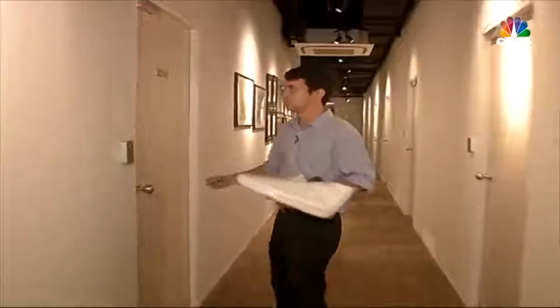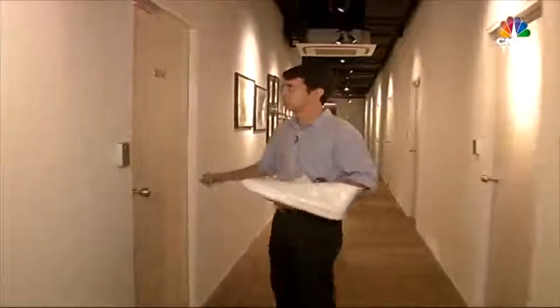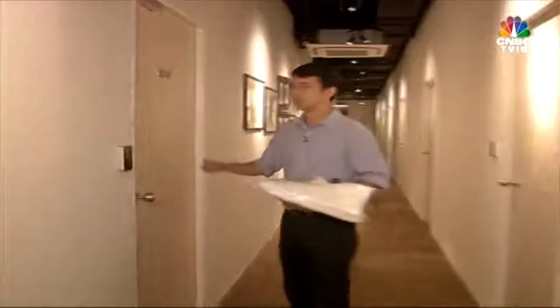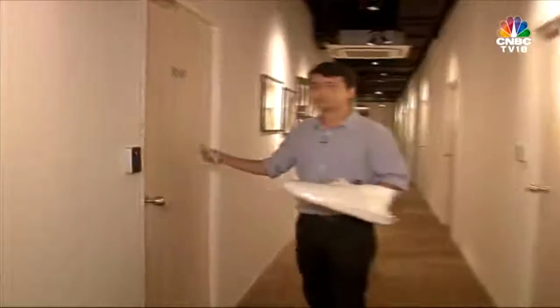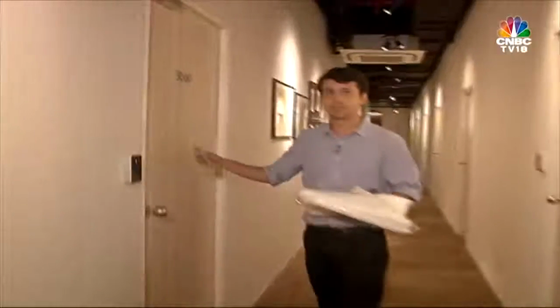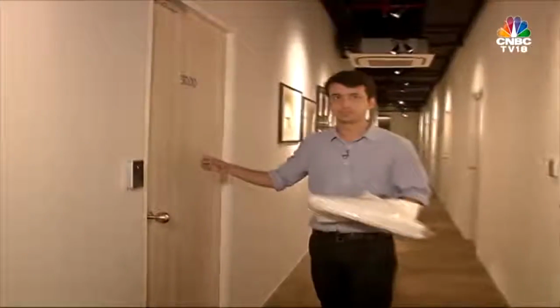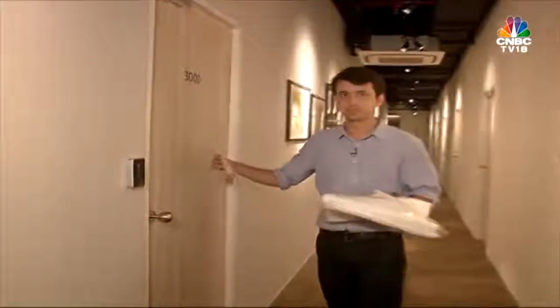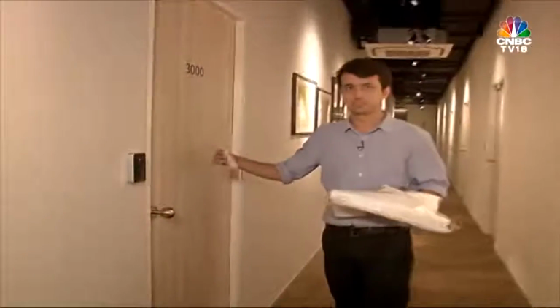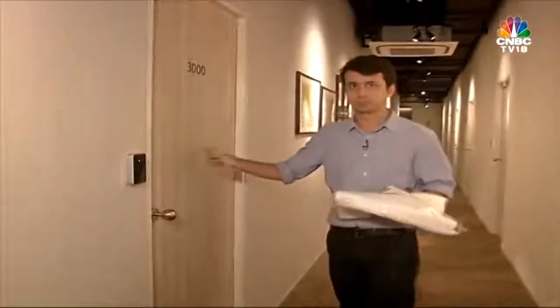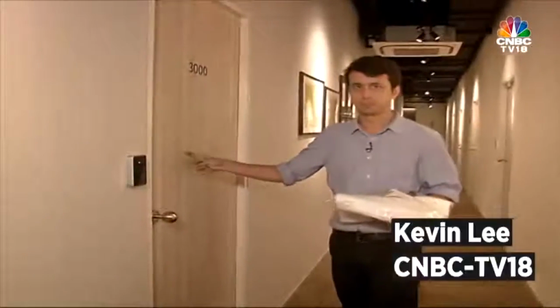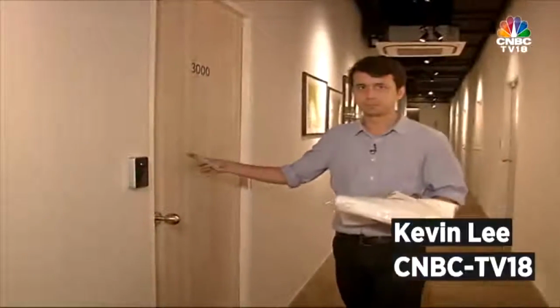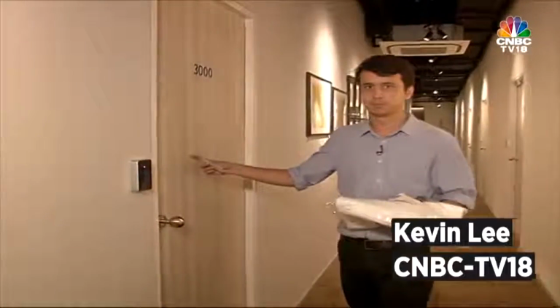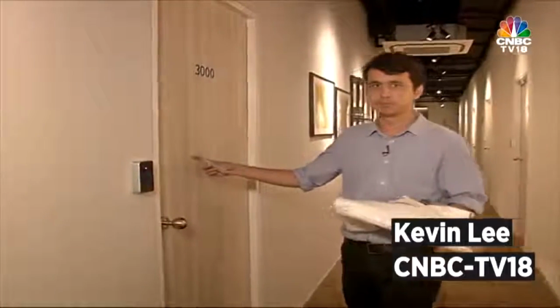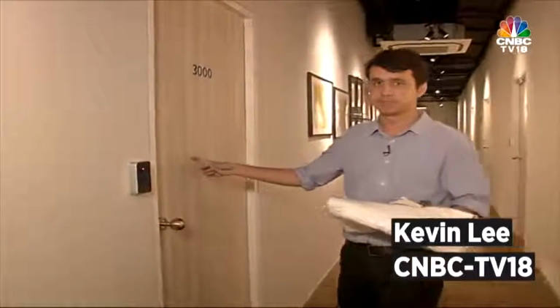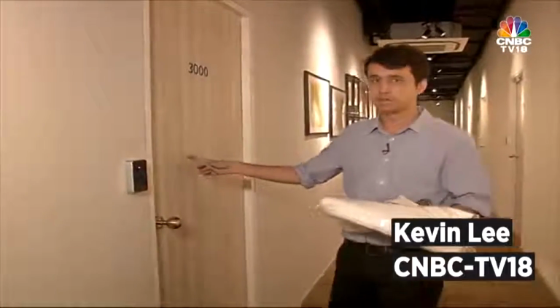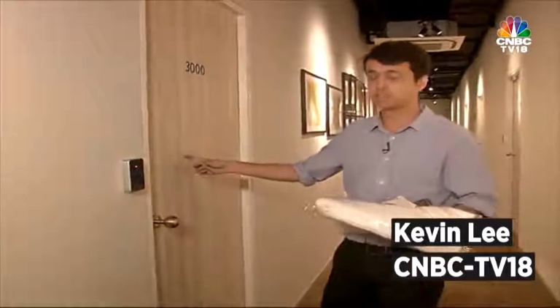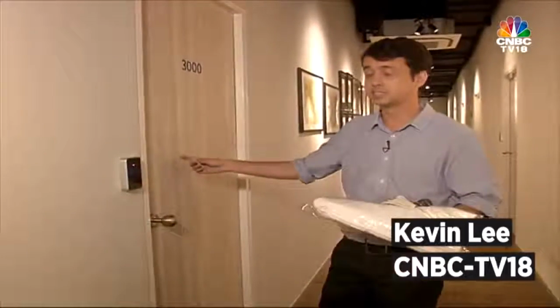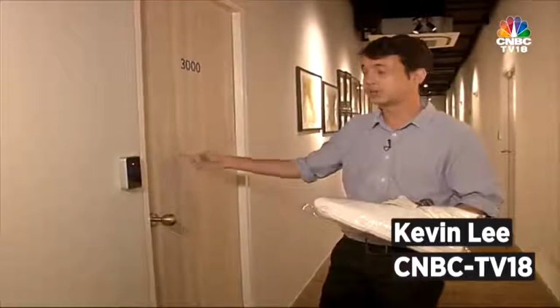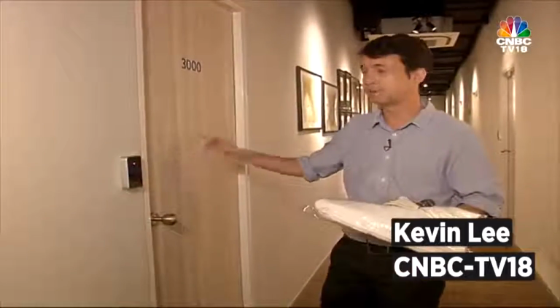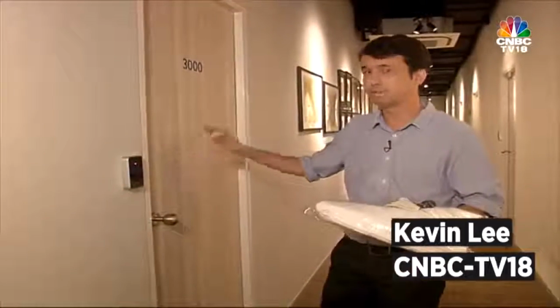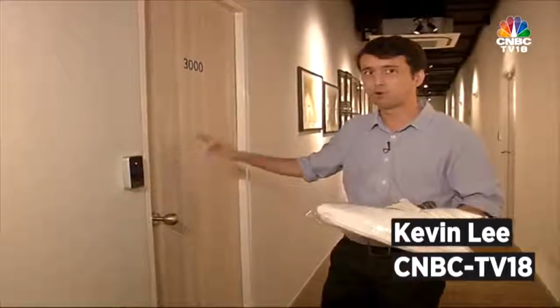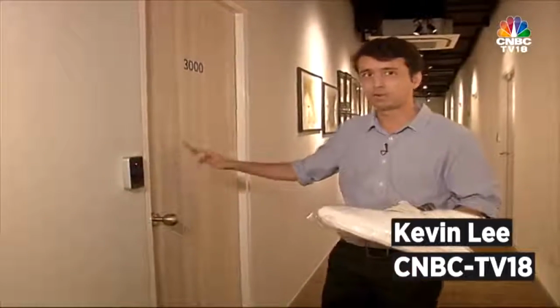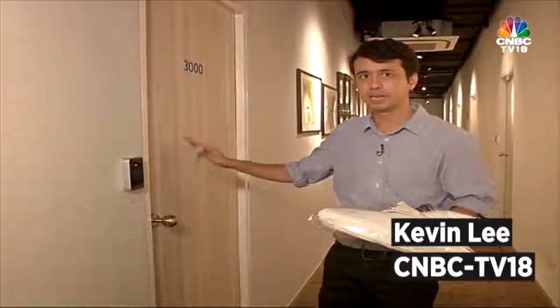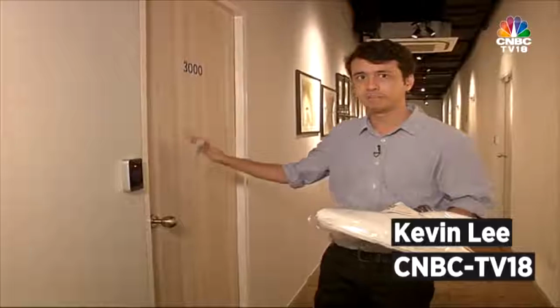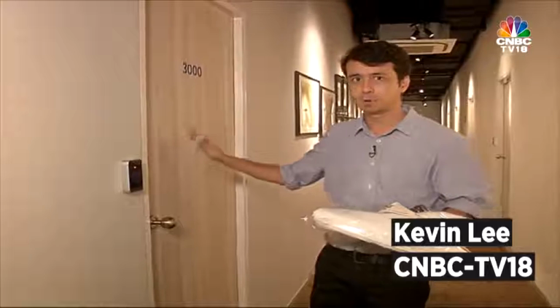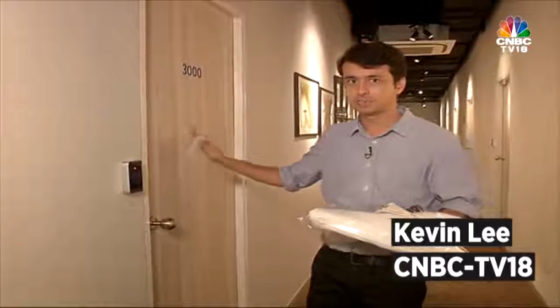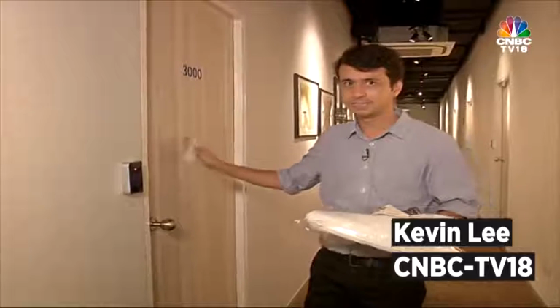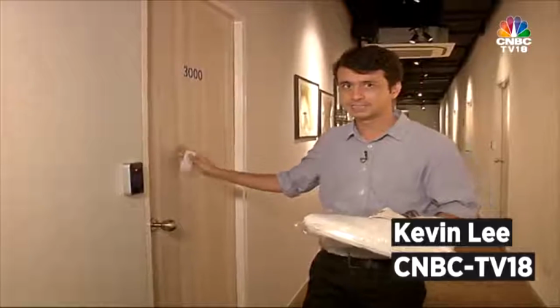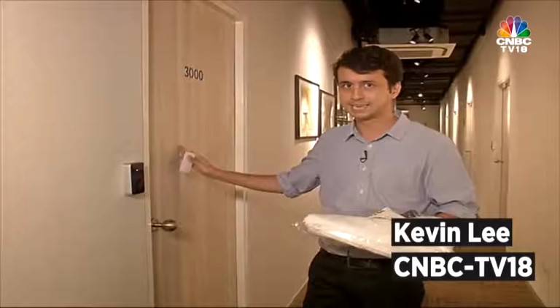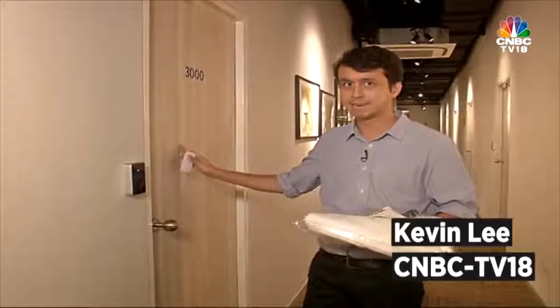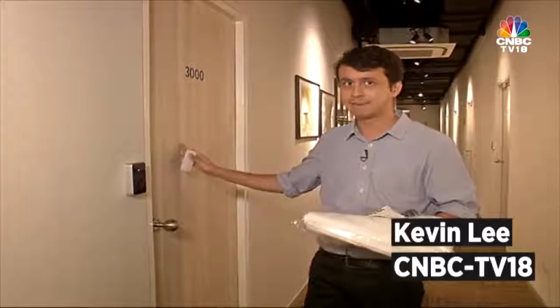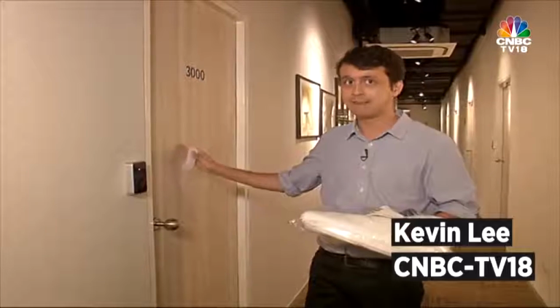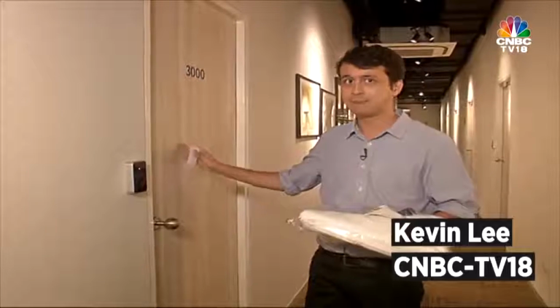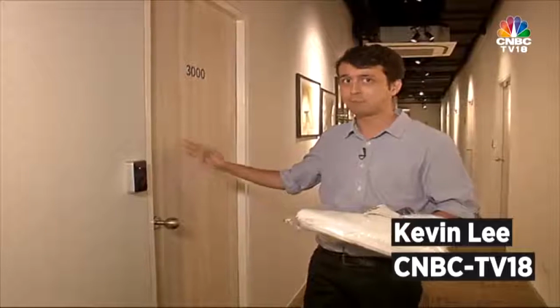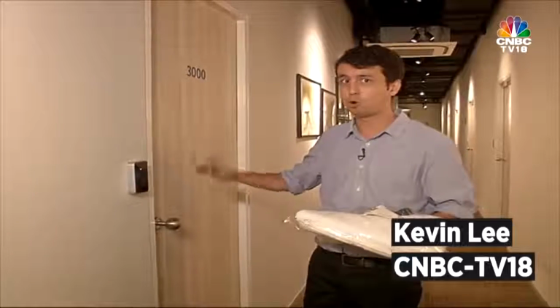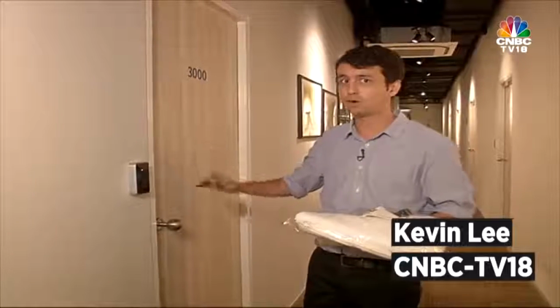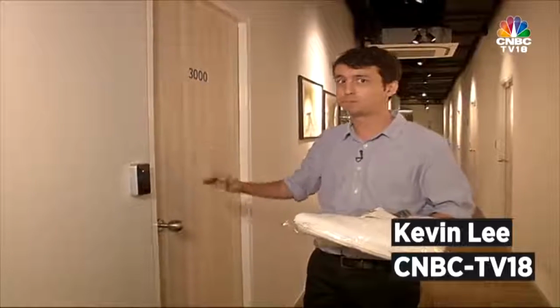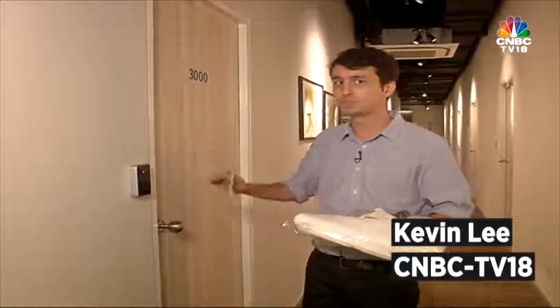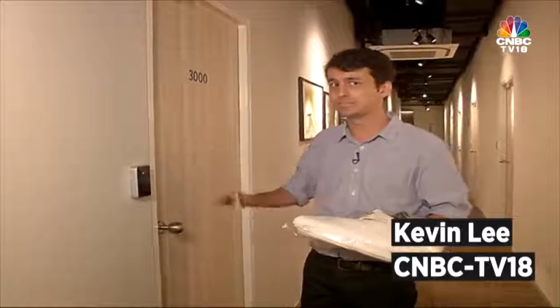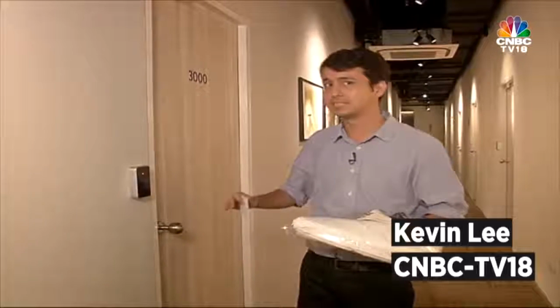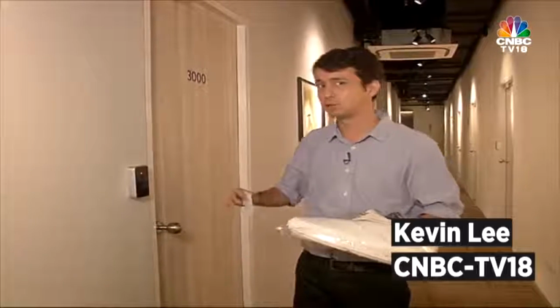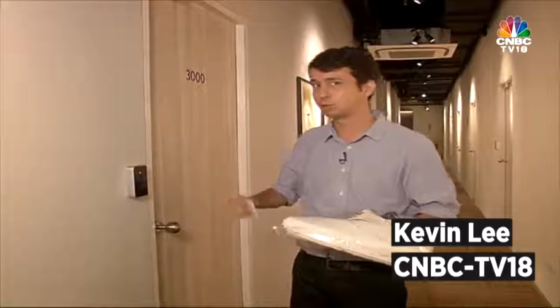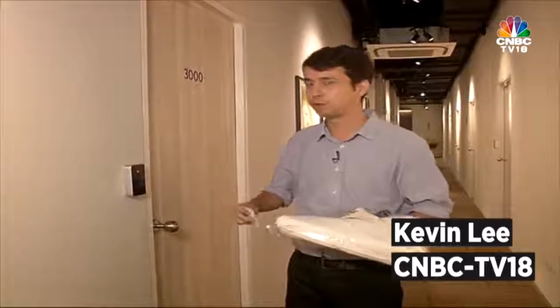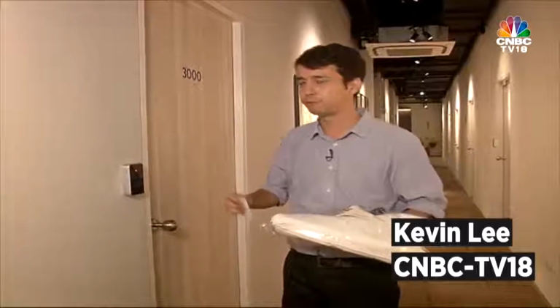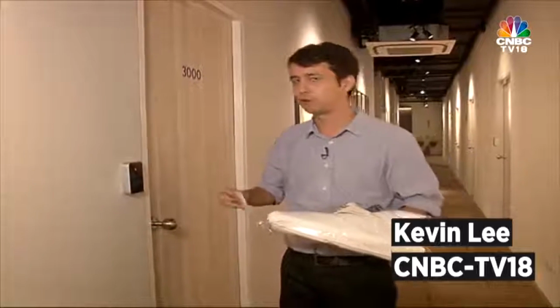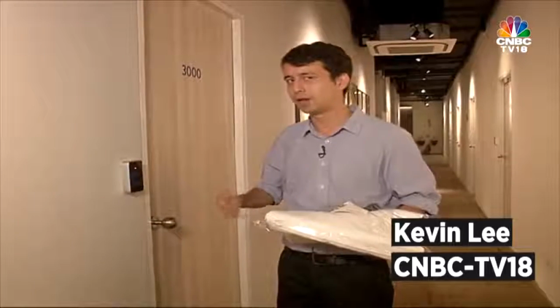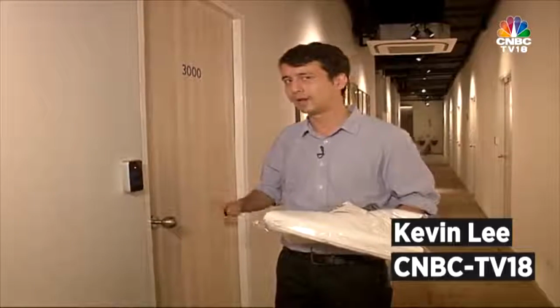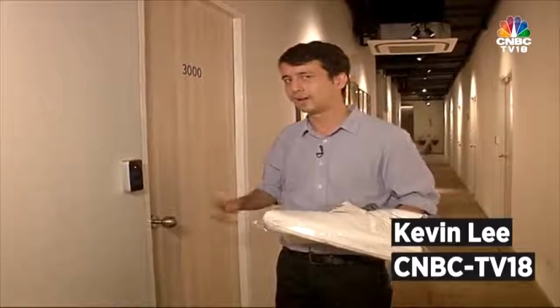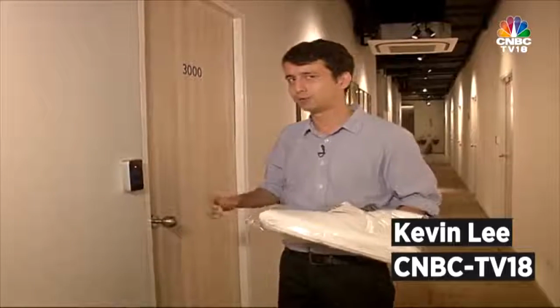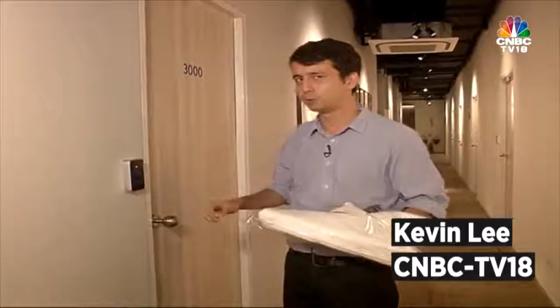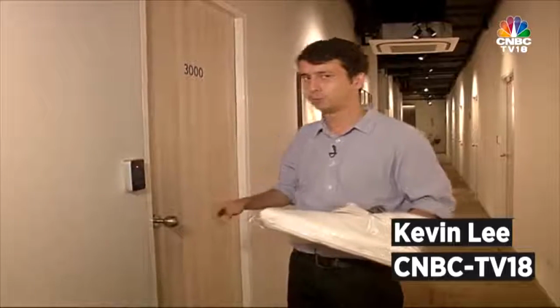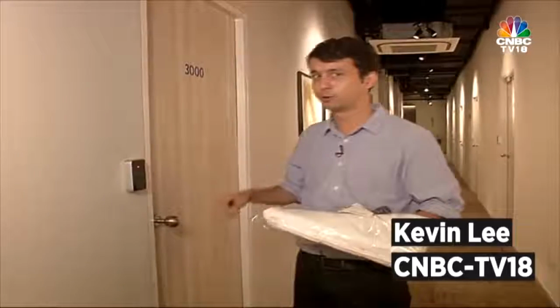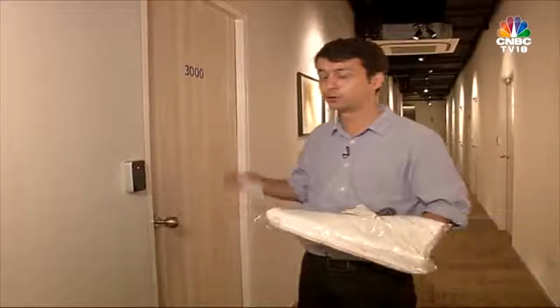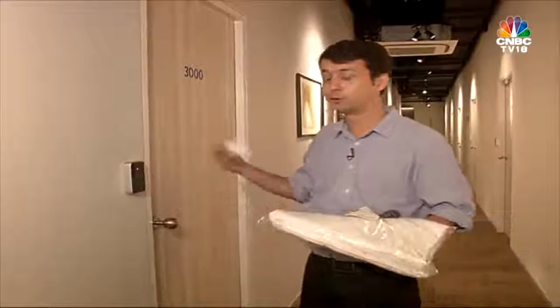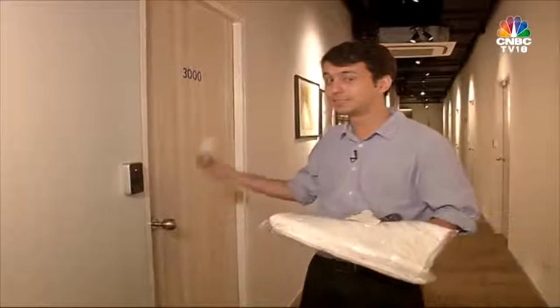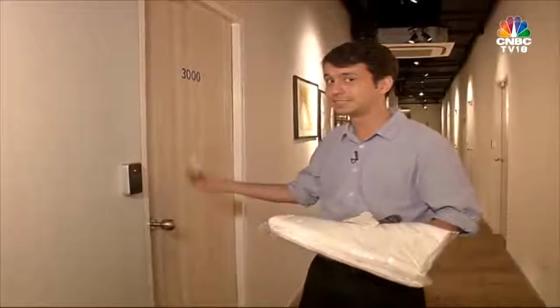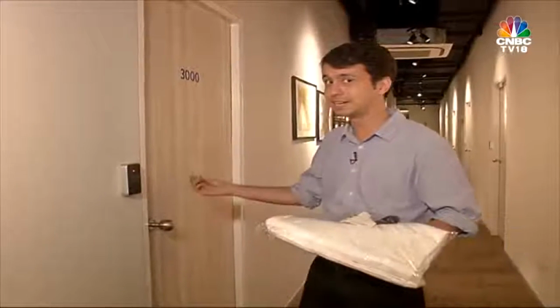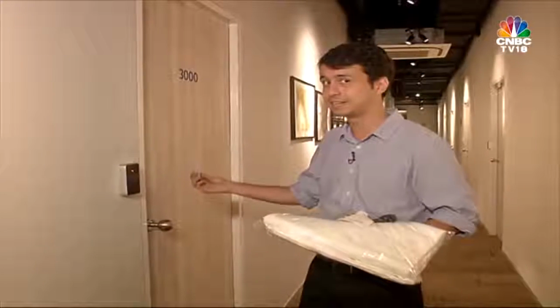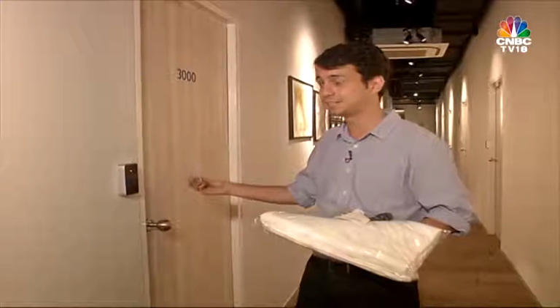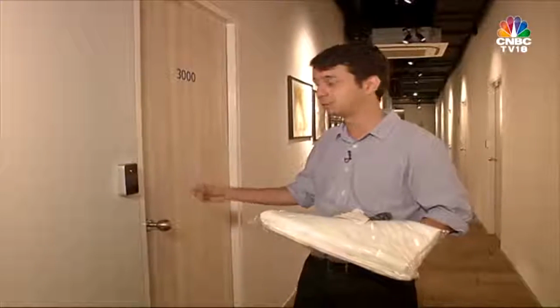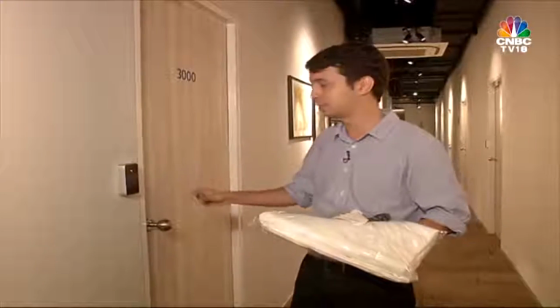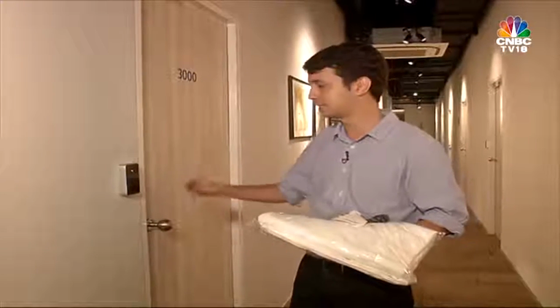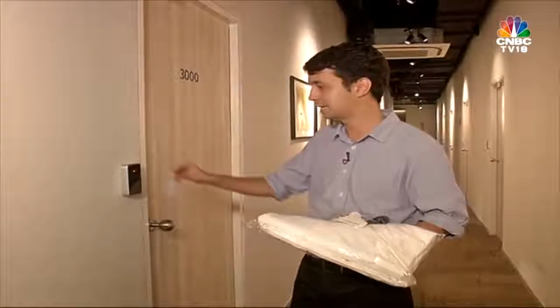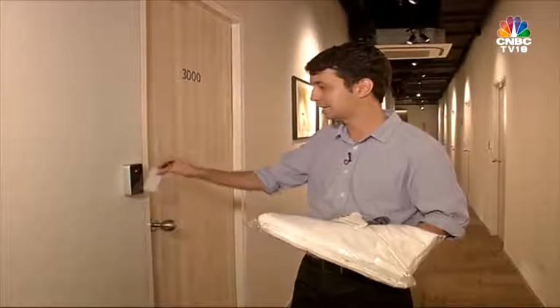Here we are. This is room number 3000. There are 14 pods inside, and I am pod number 3014. We're going to go inside and see what it's like.